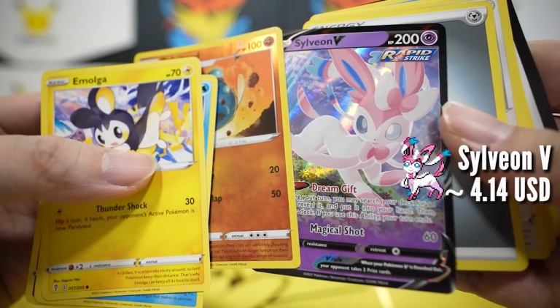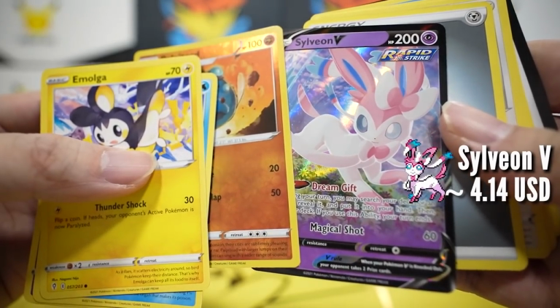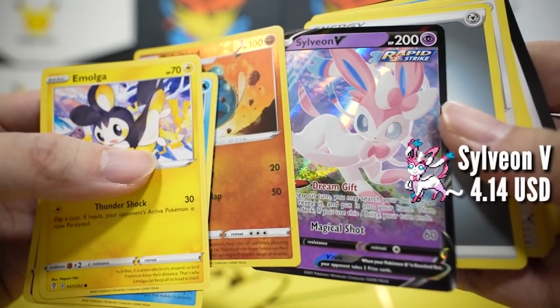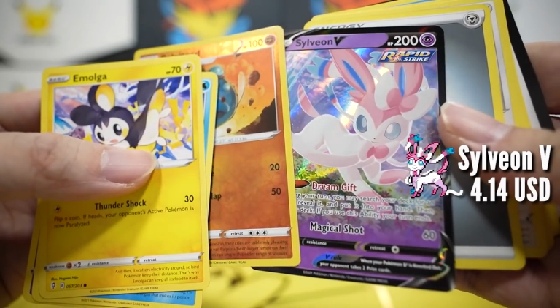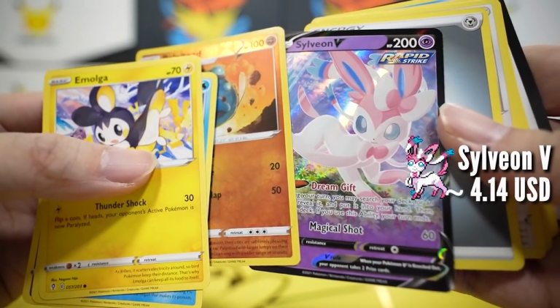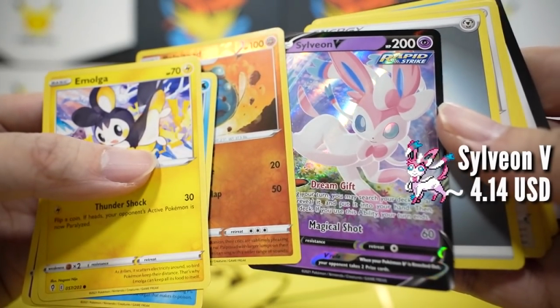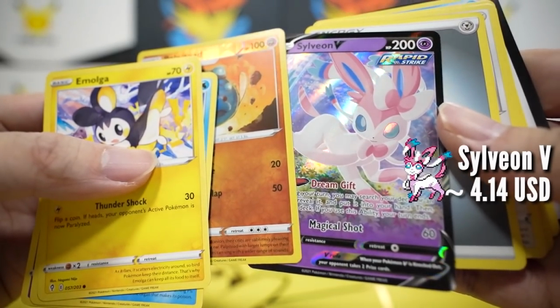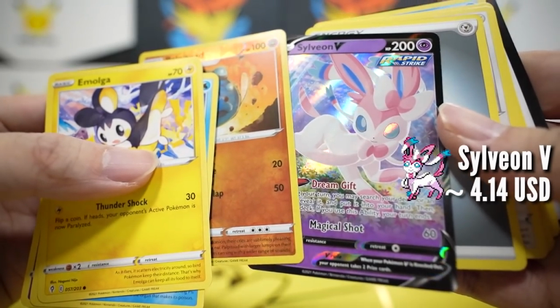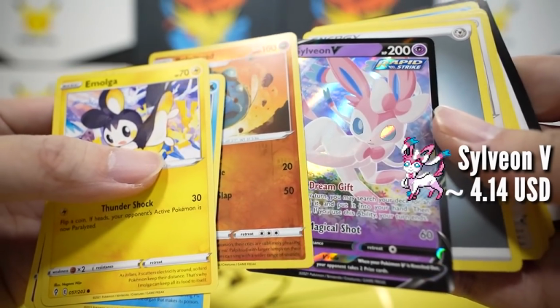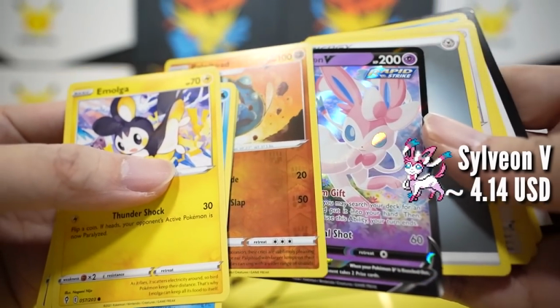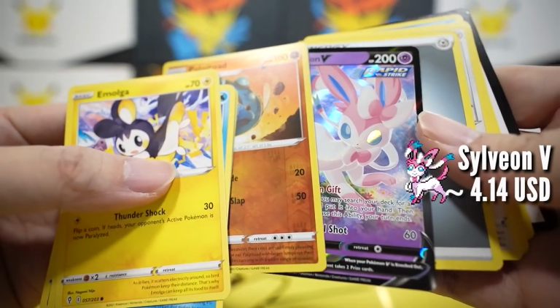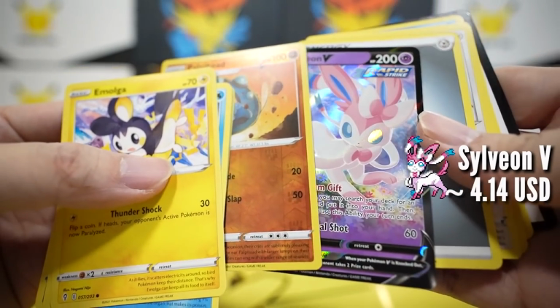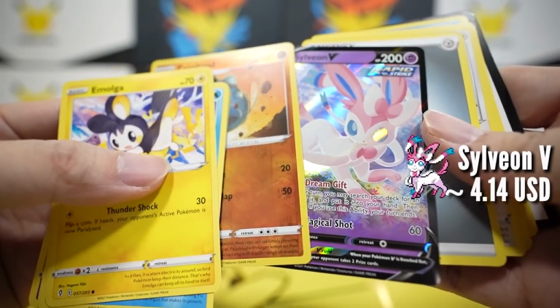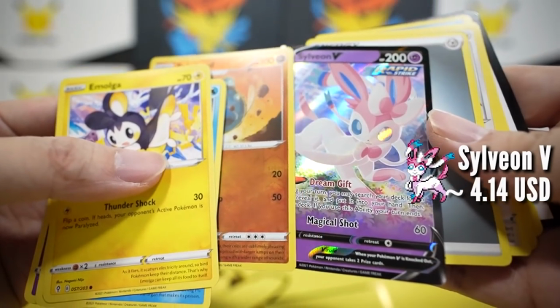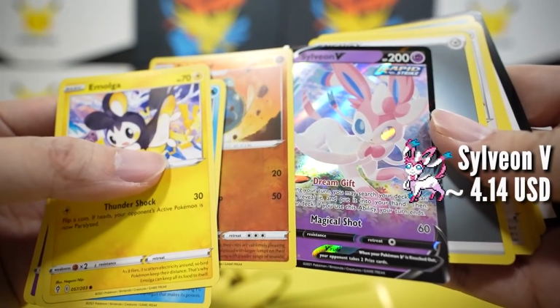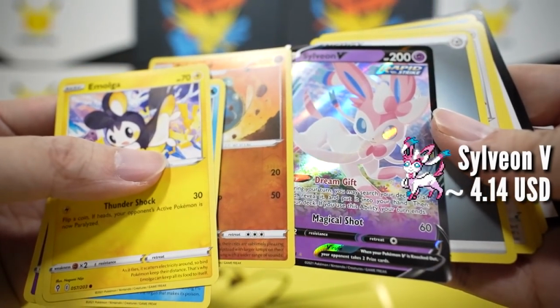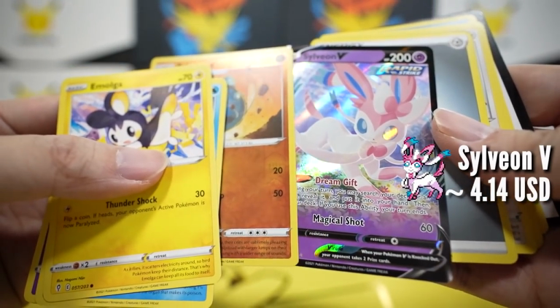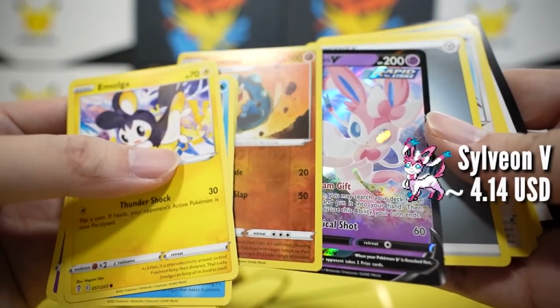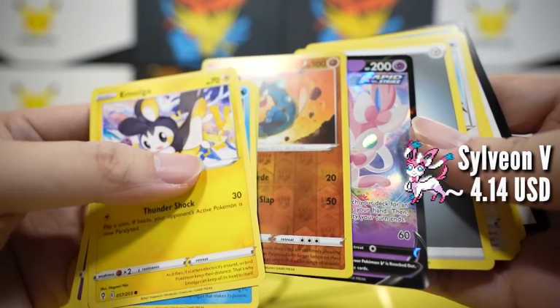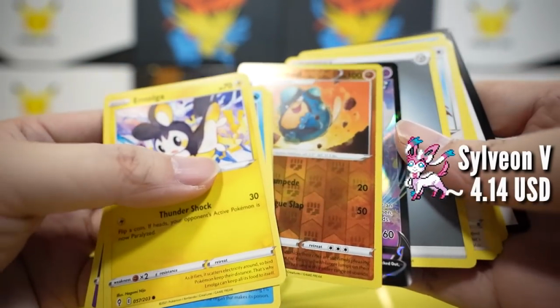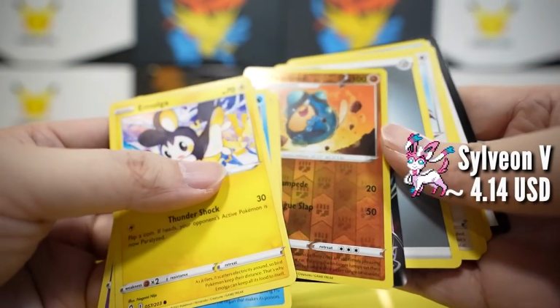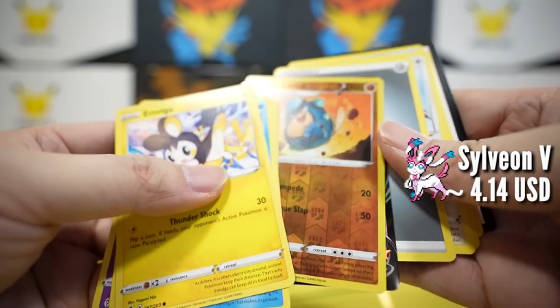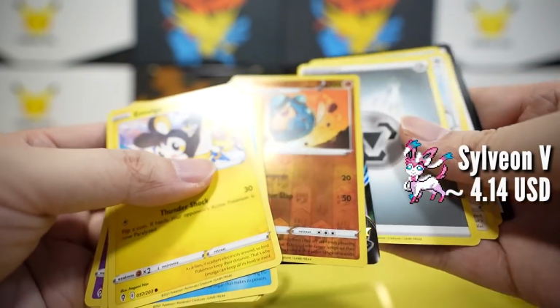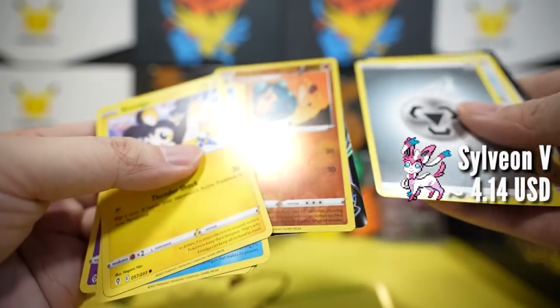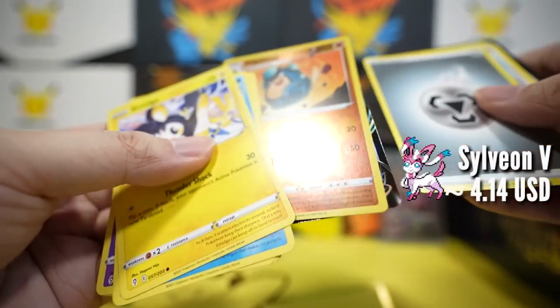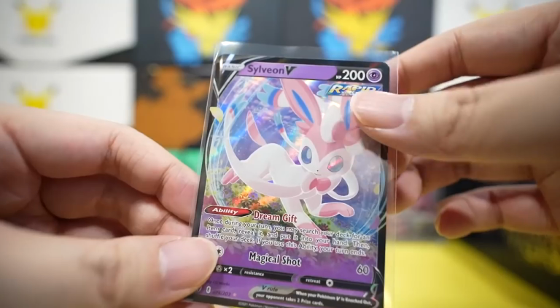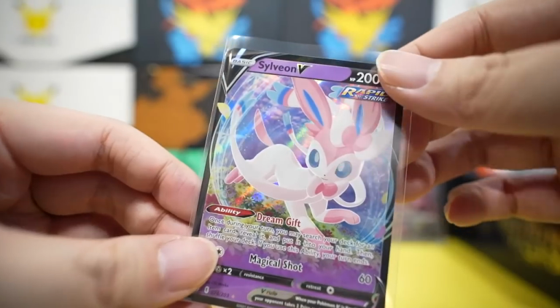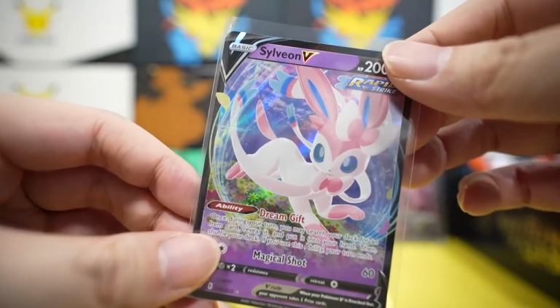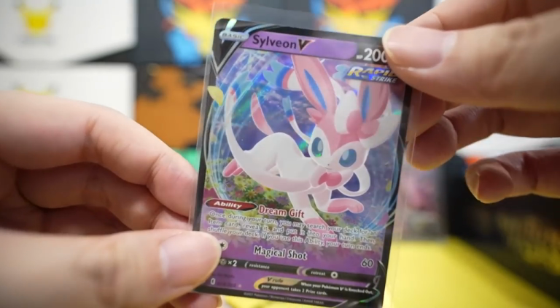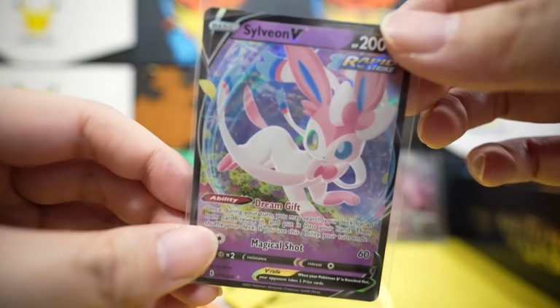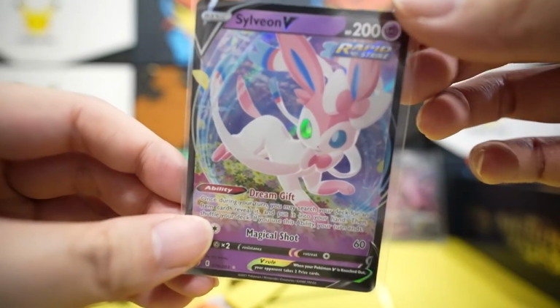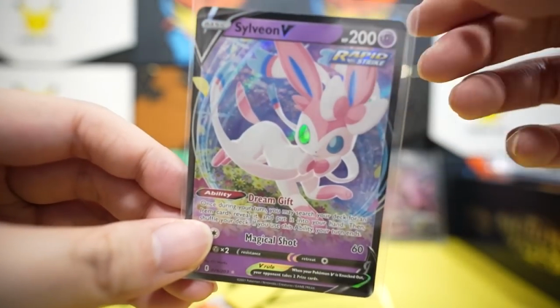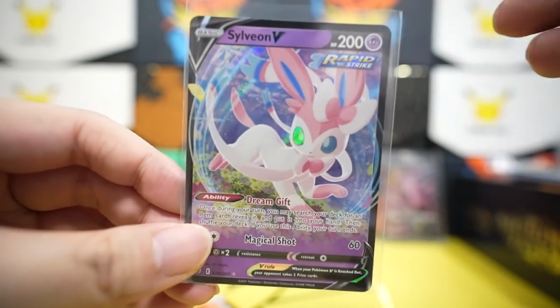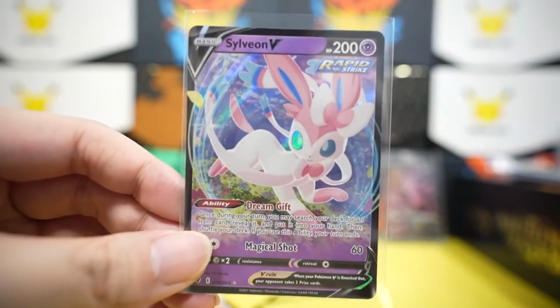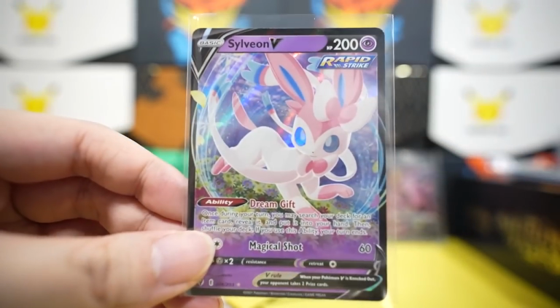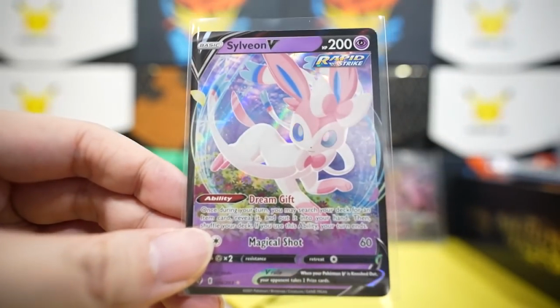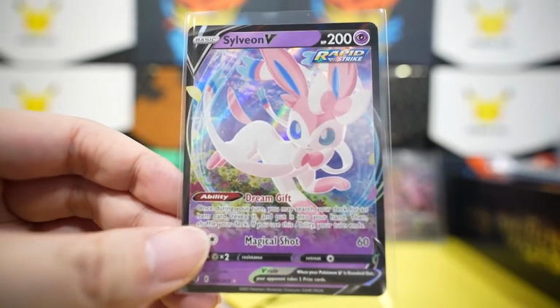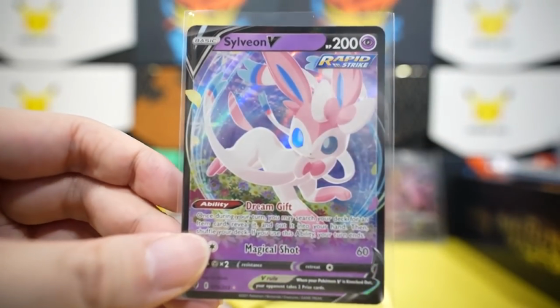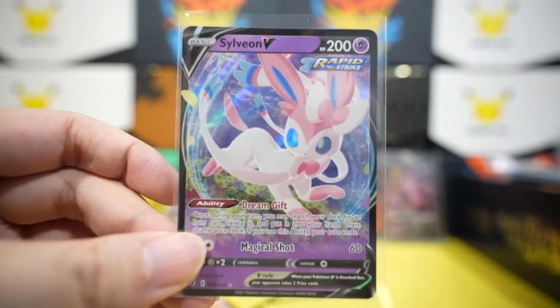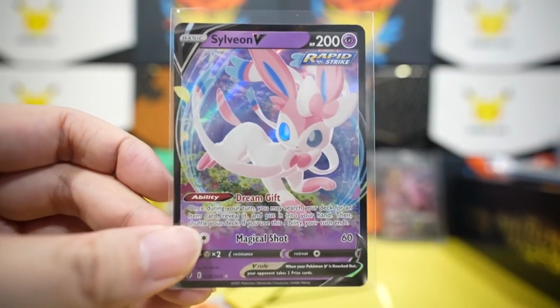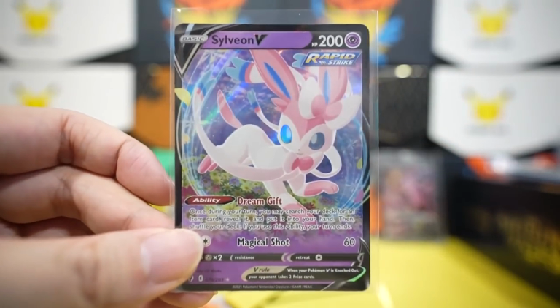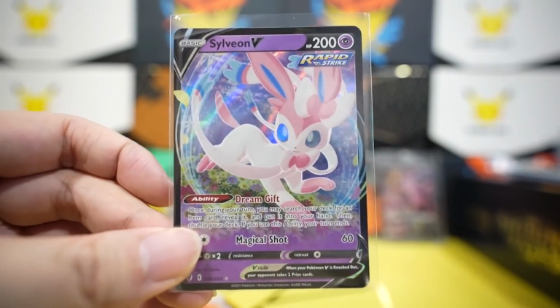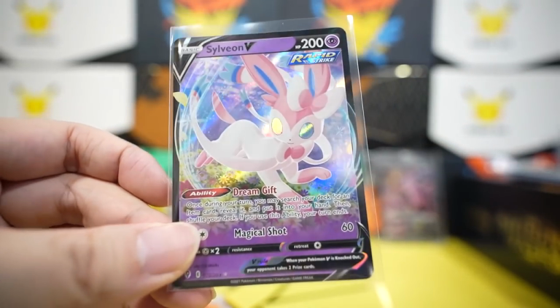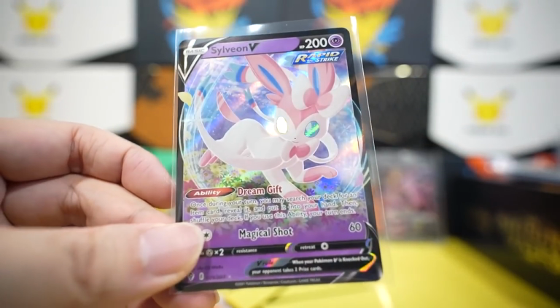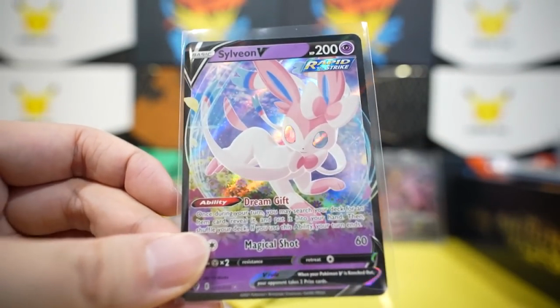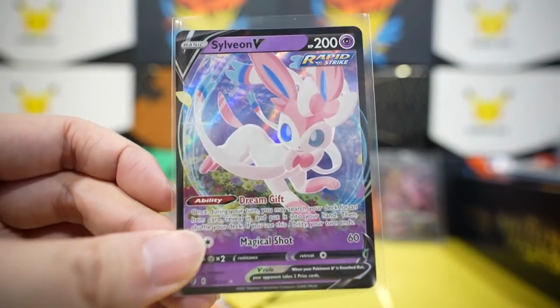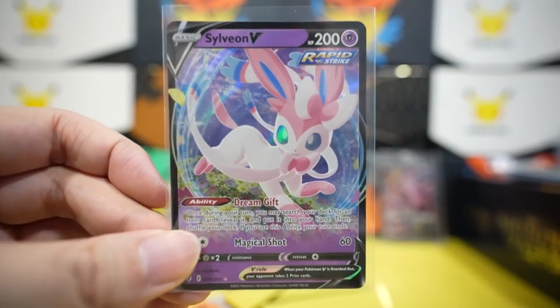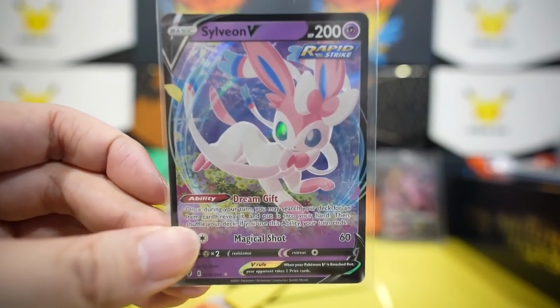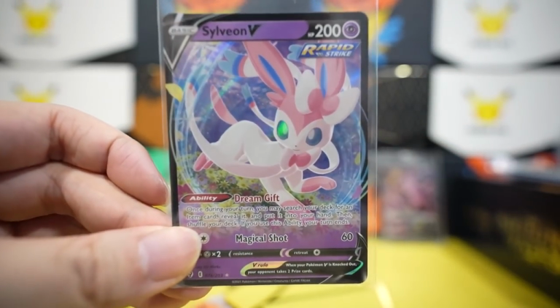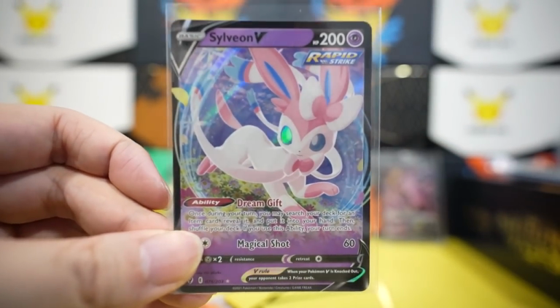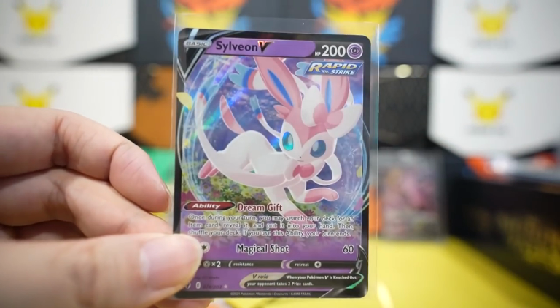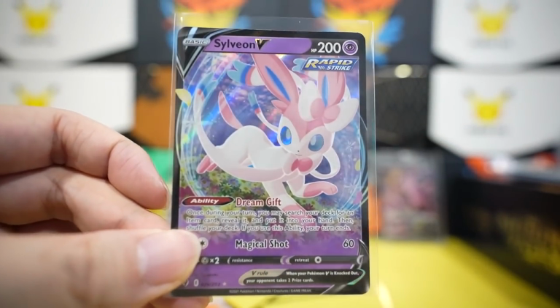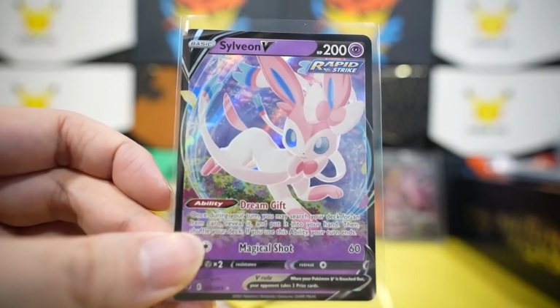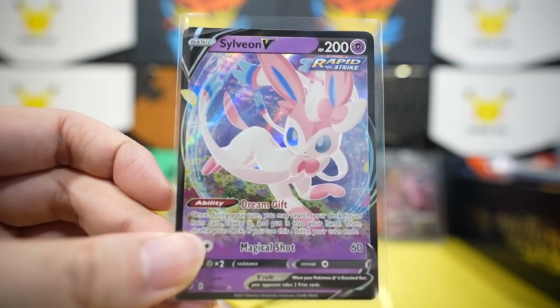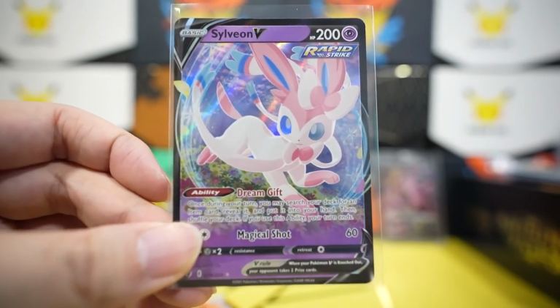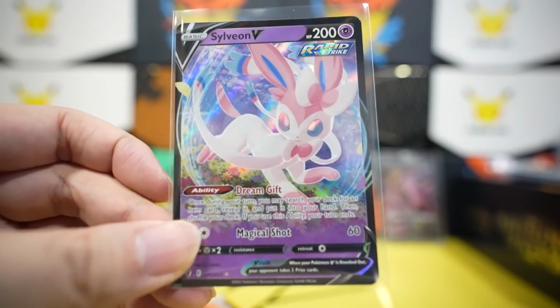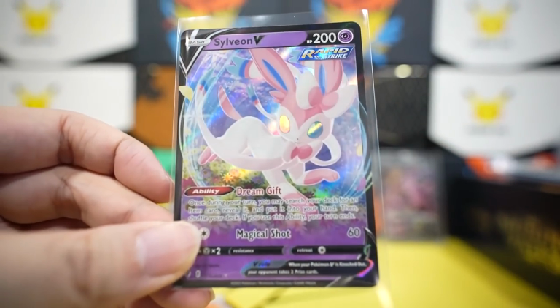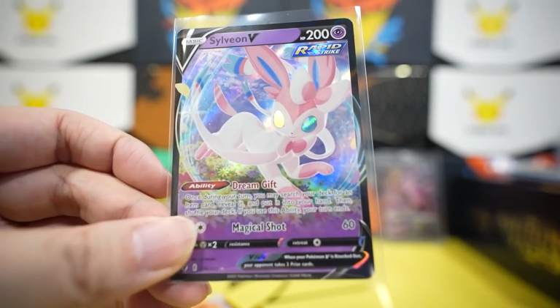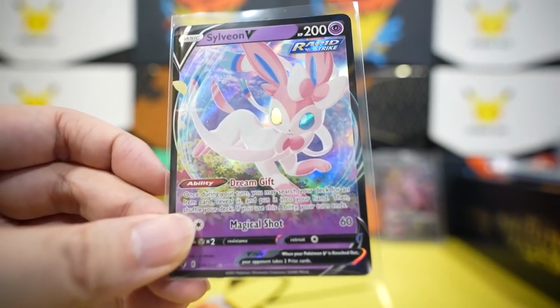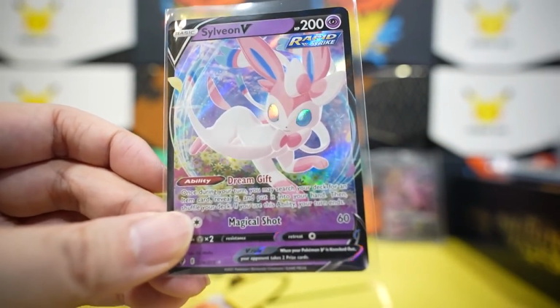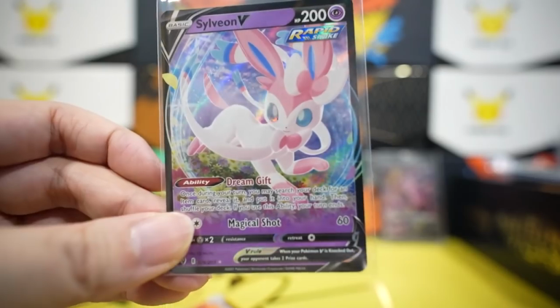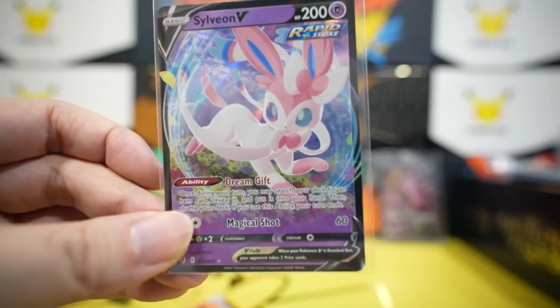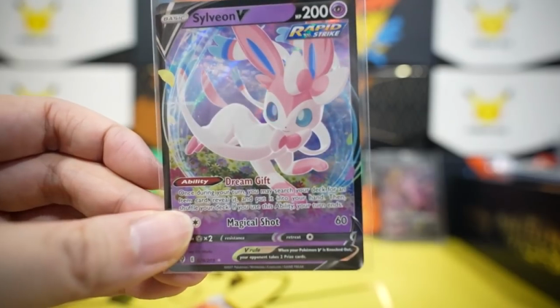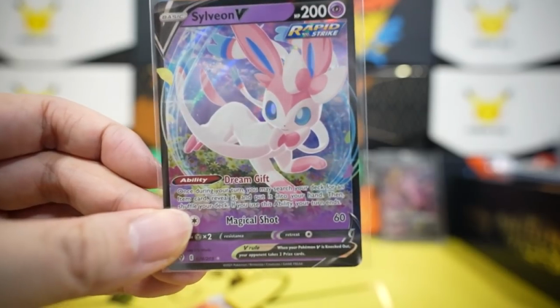We've got a Palitoad into Sylveon V! YES! Very very cute. Oh, I know you guys are jealous.